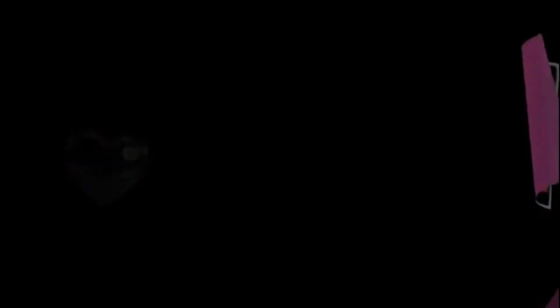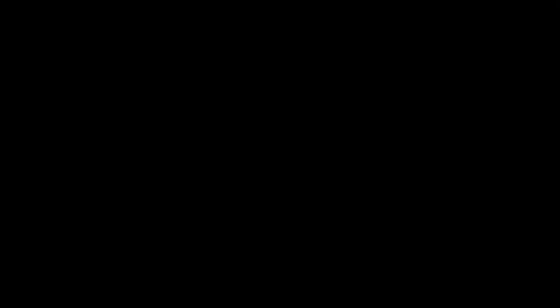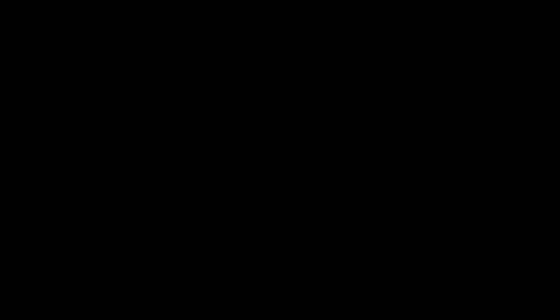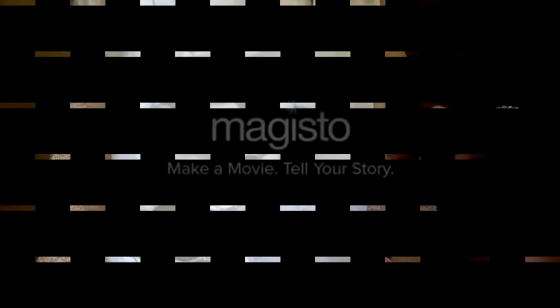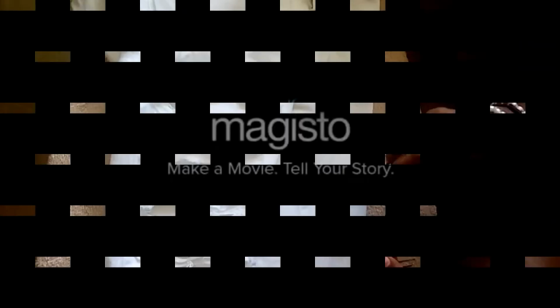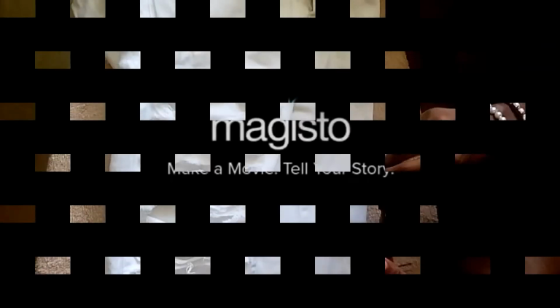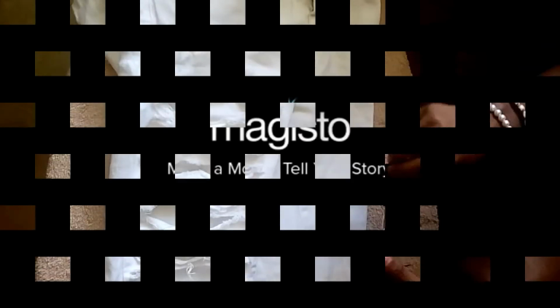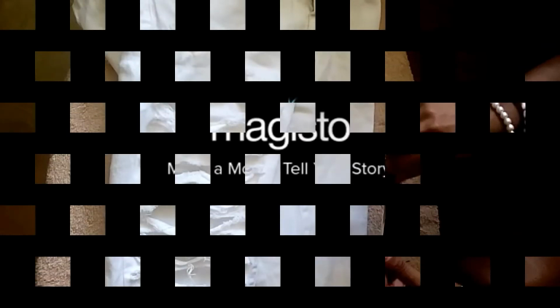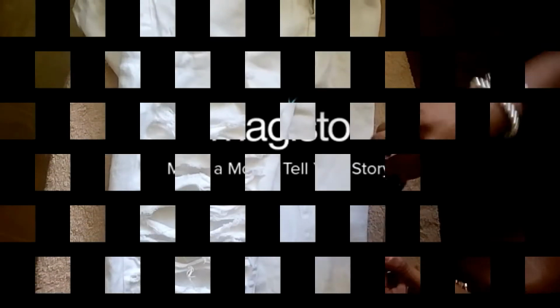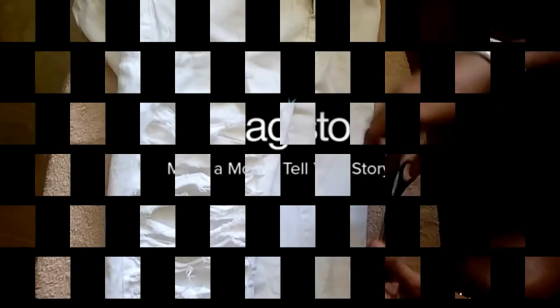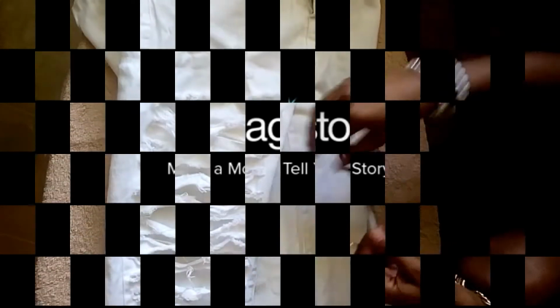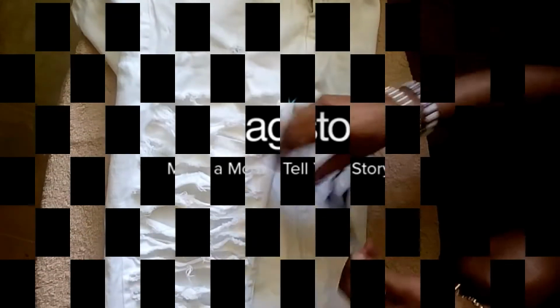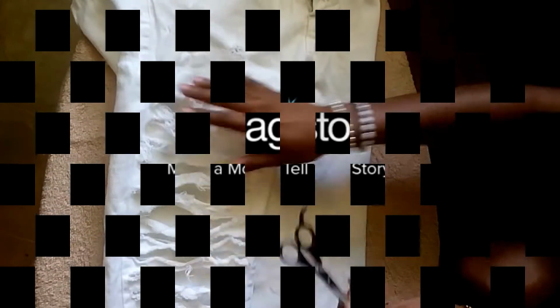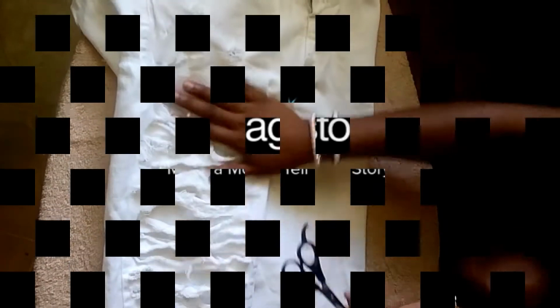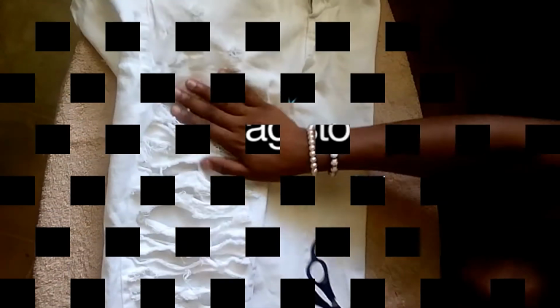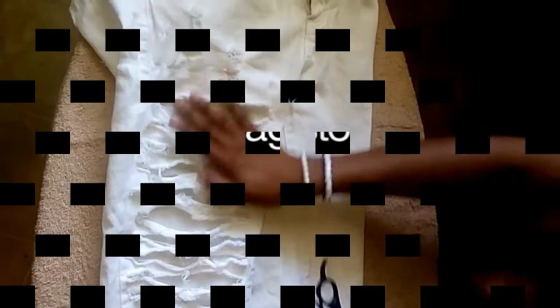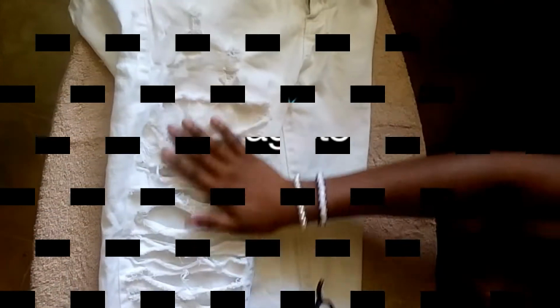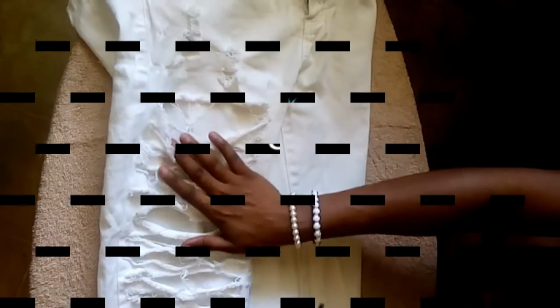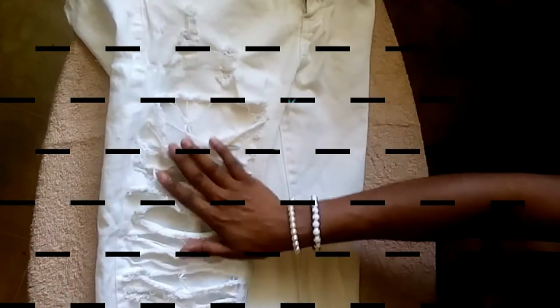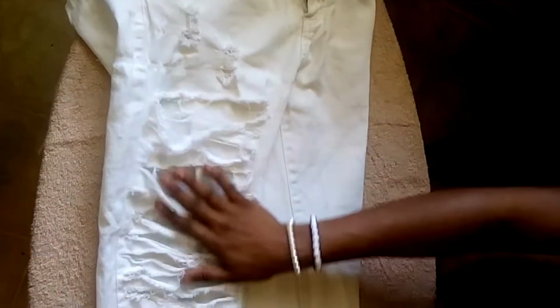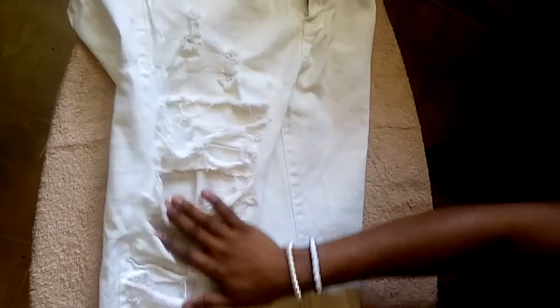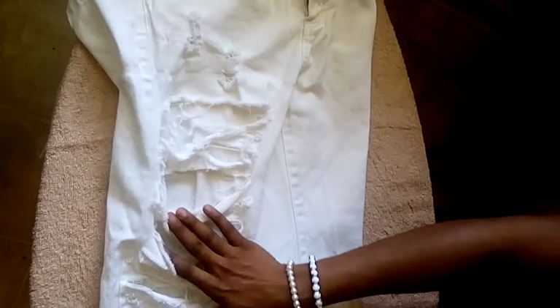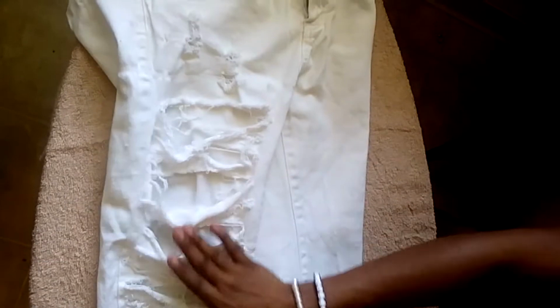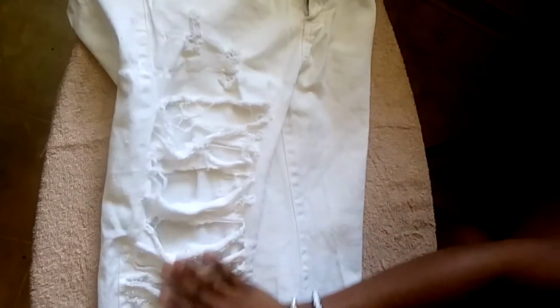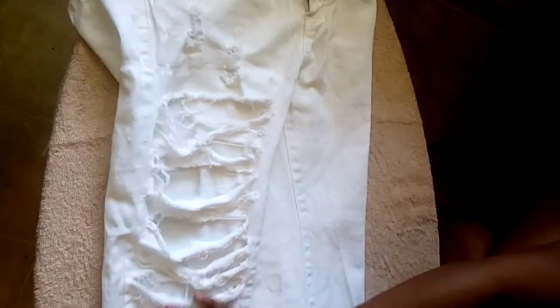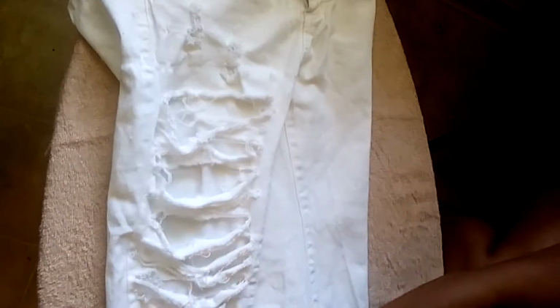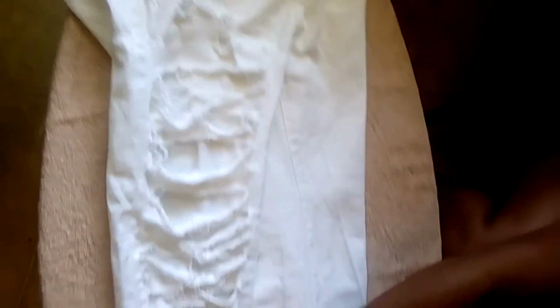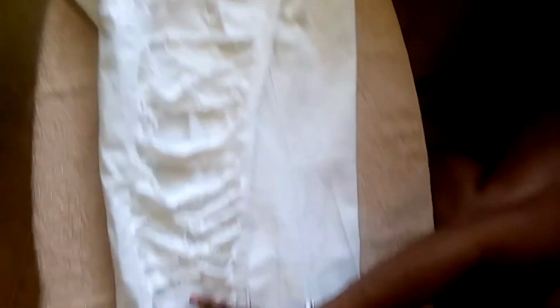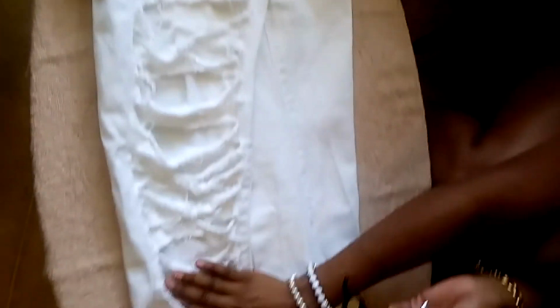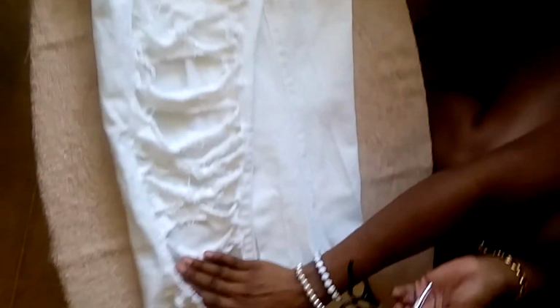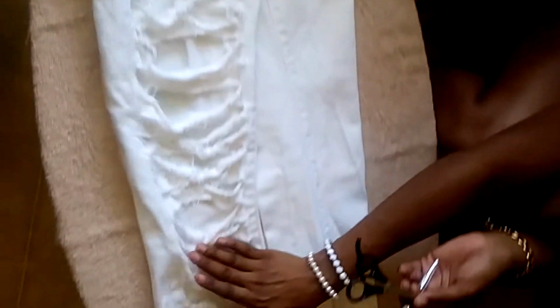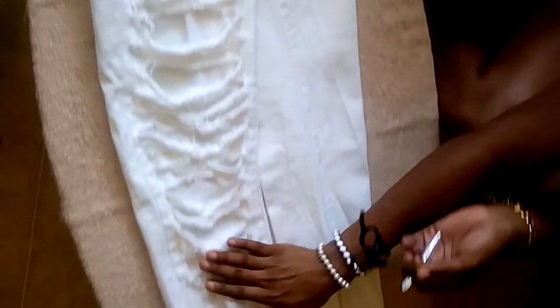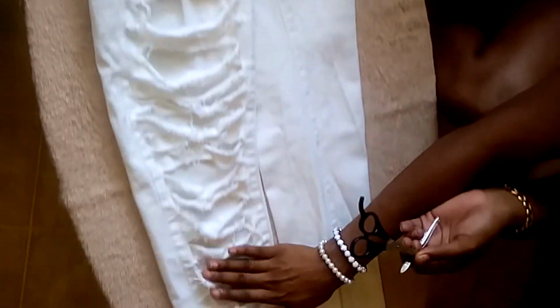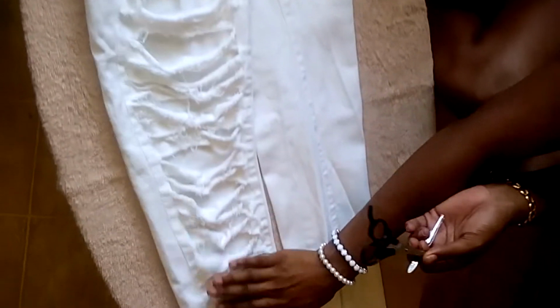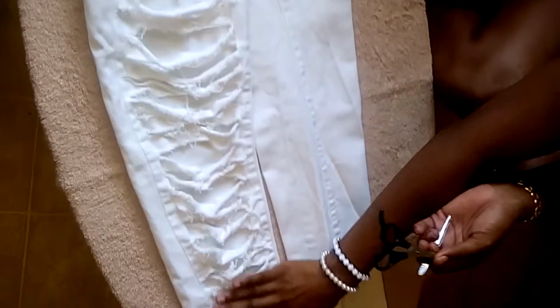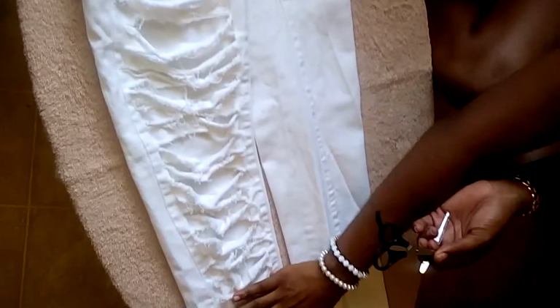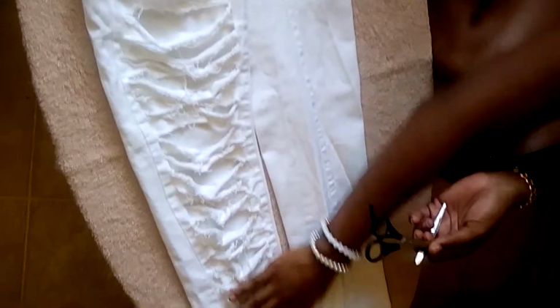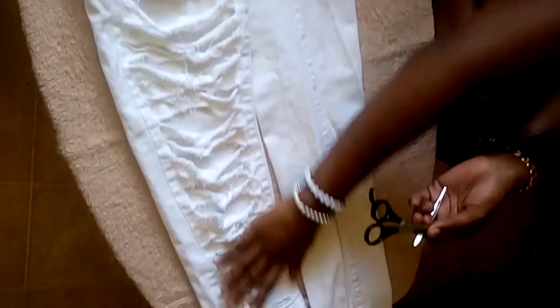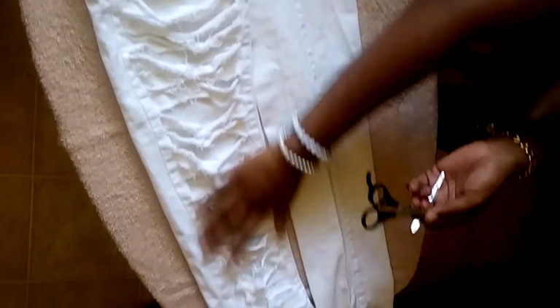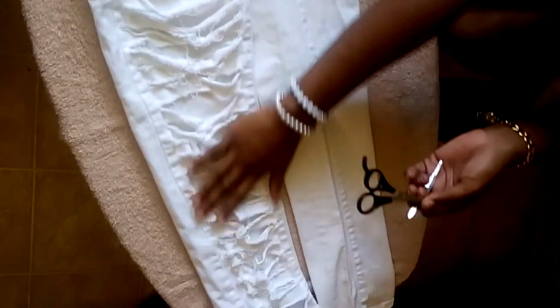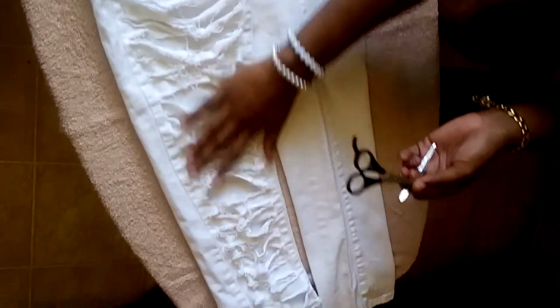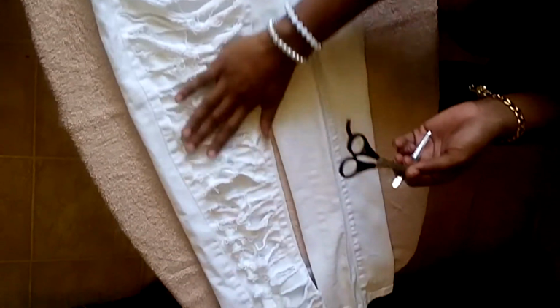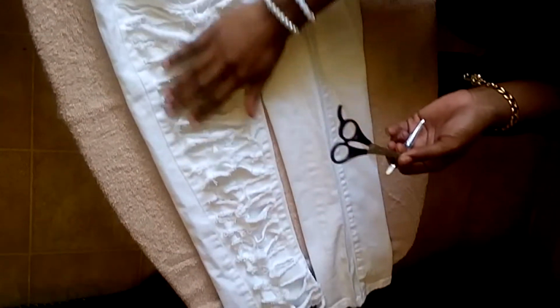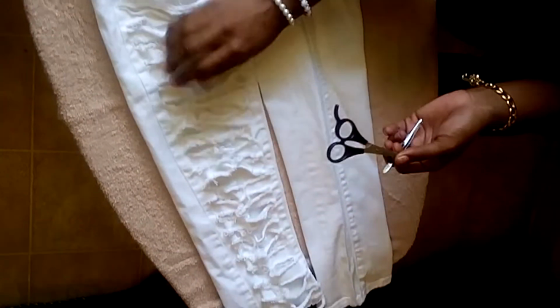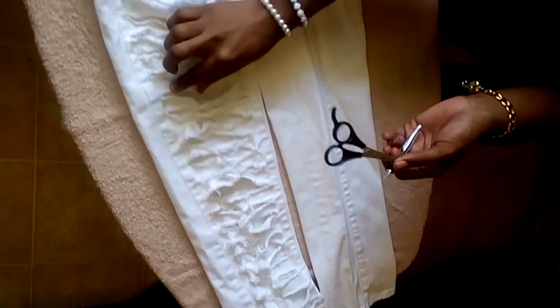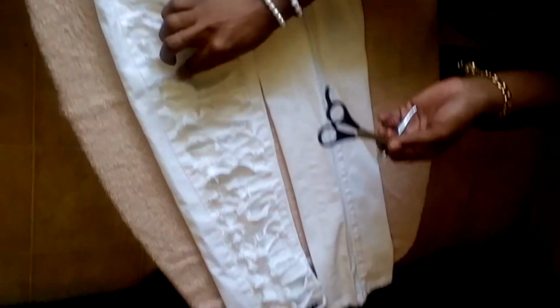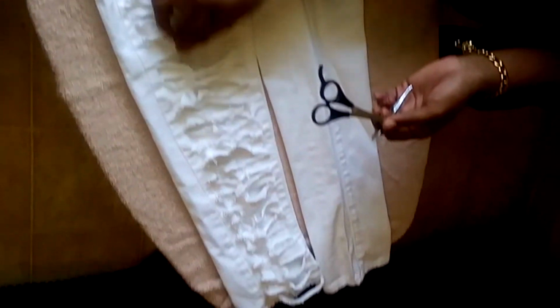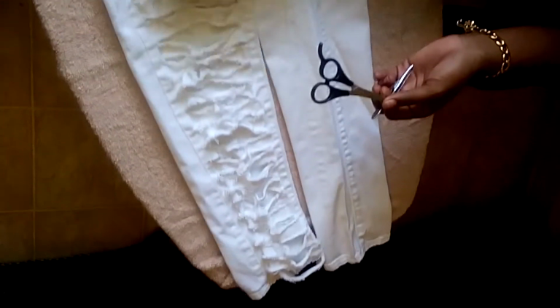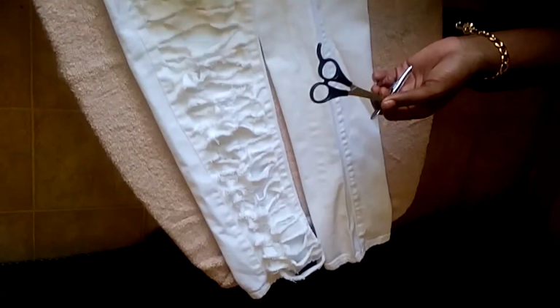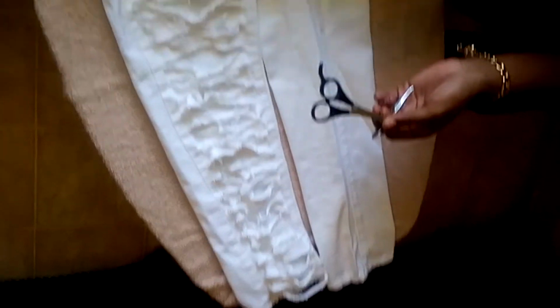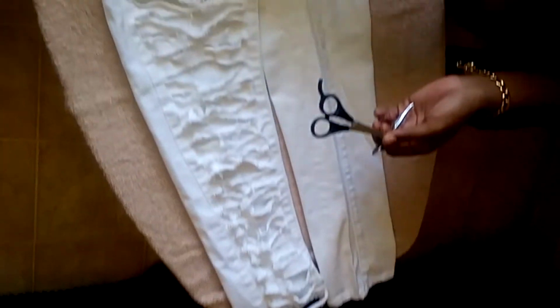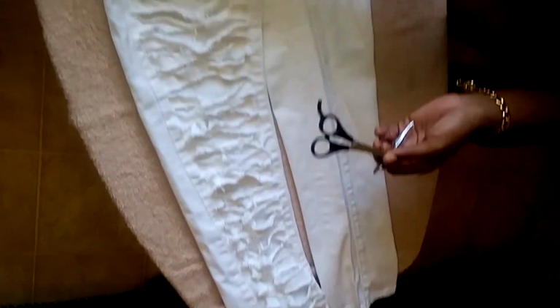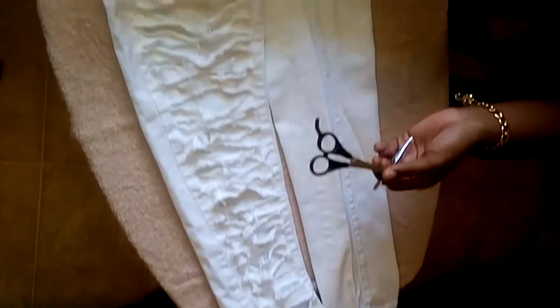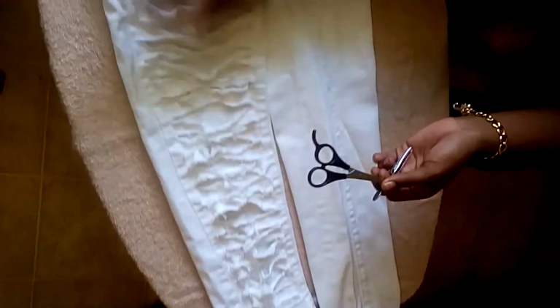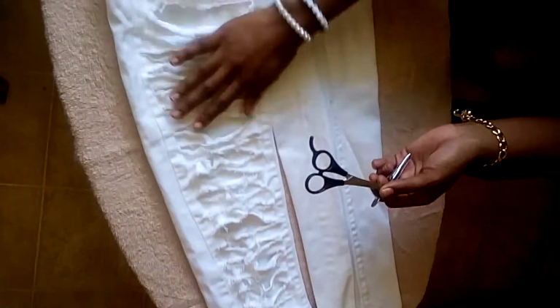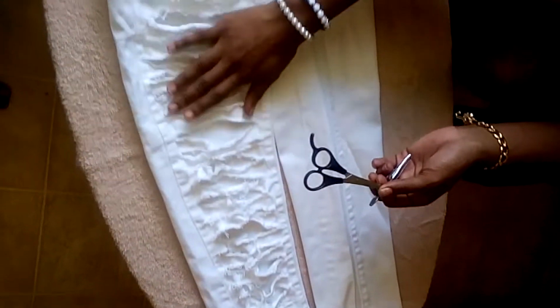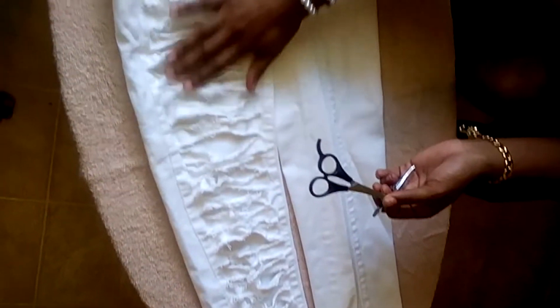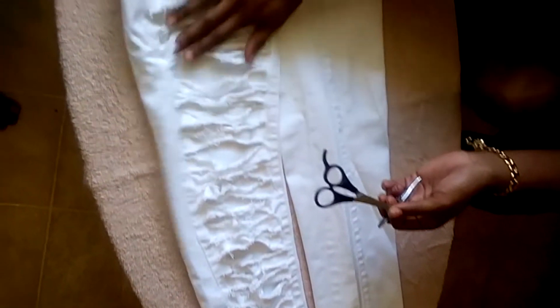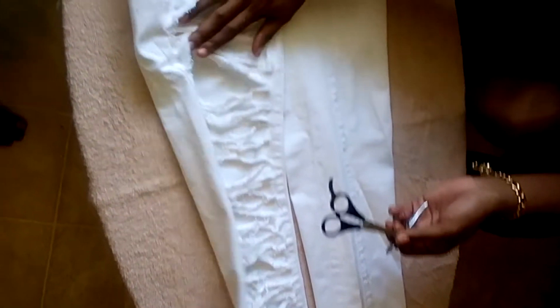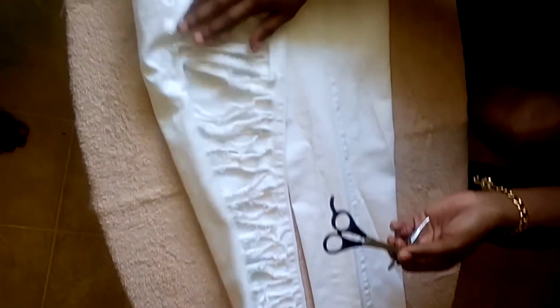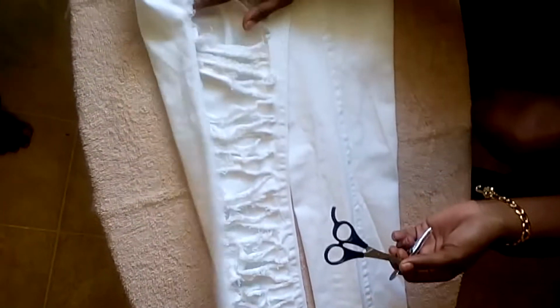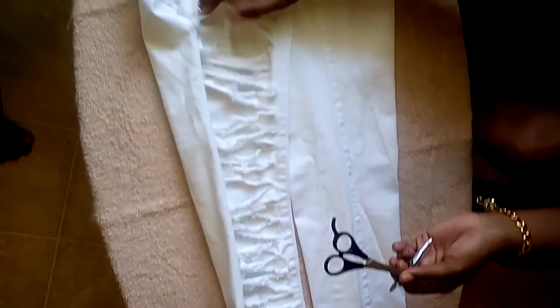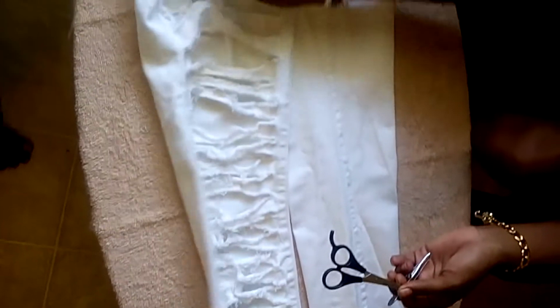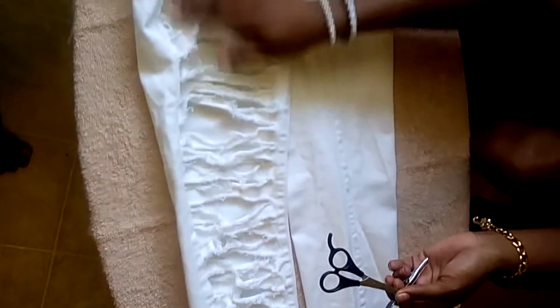Hey everybody. So today we're going to do a DIY video. You're going to do your own shredded and distressed jeans.